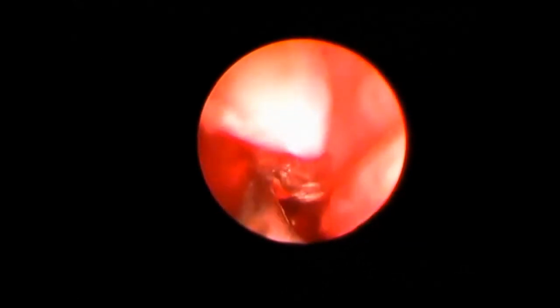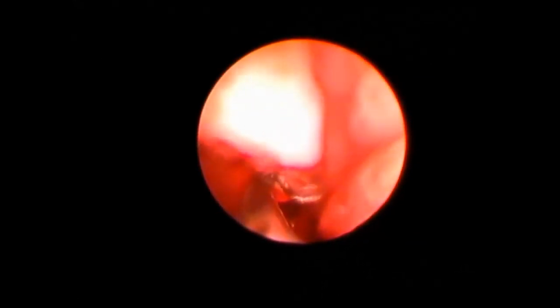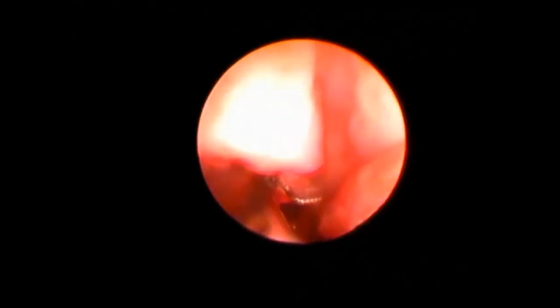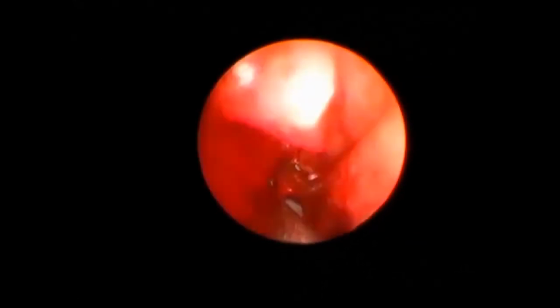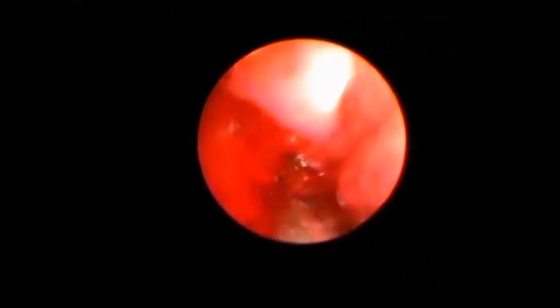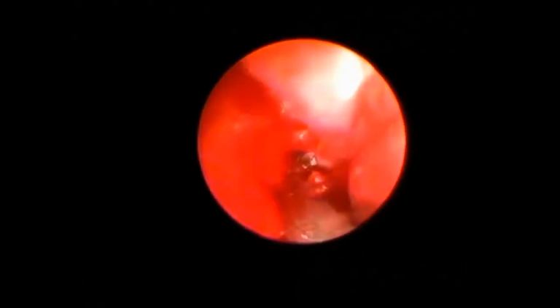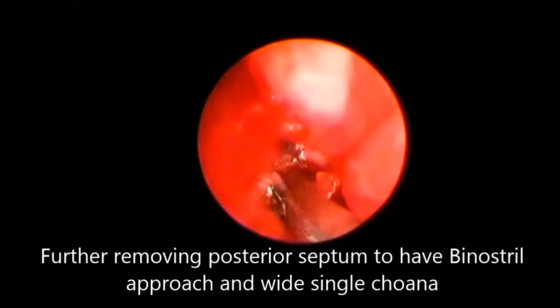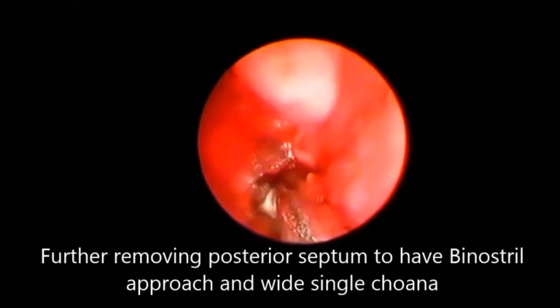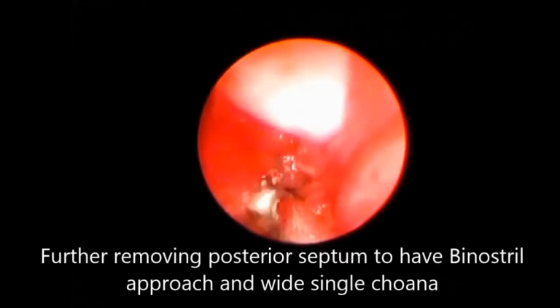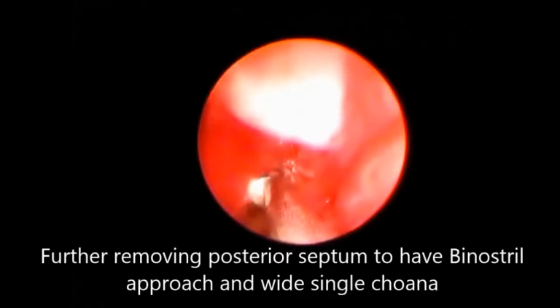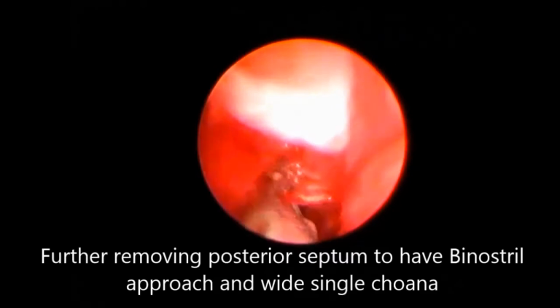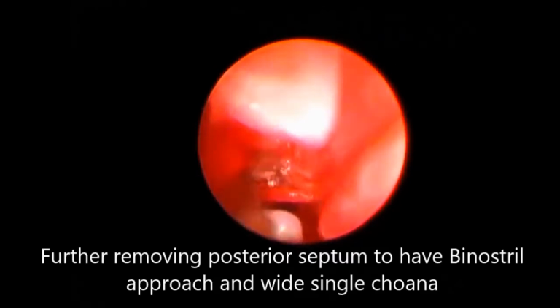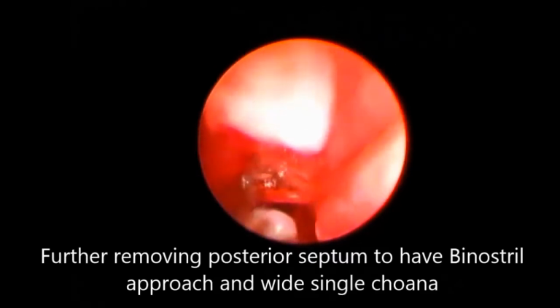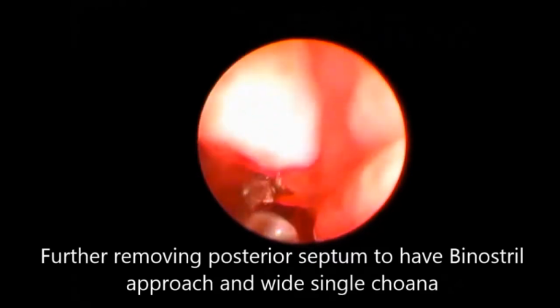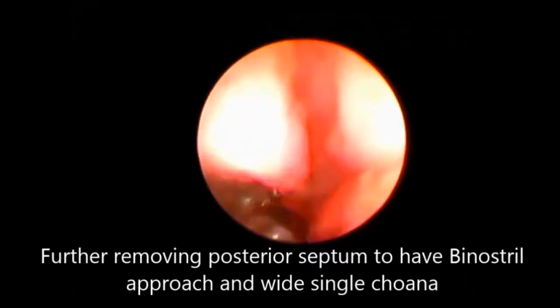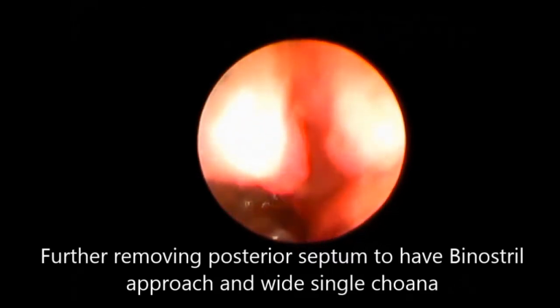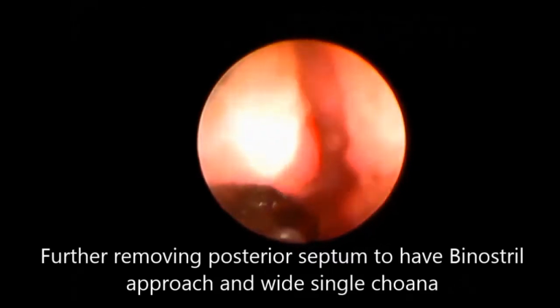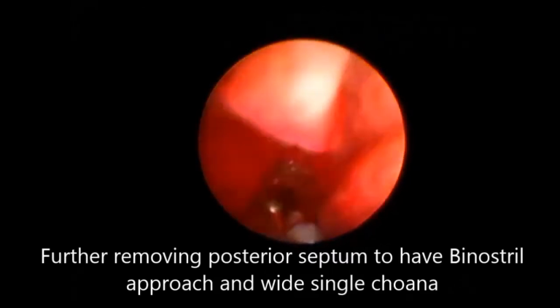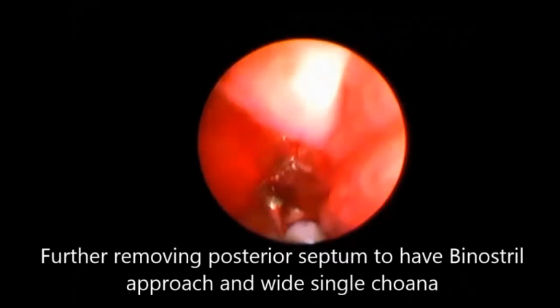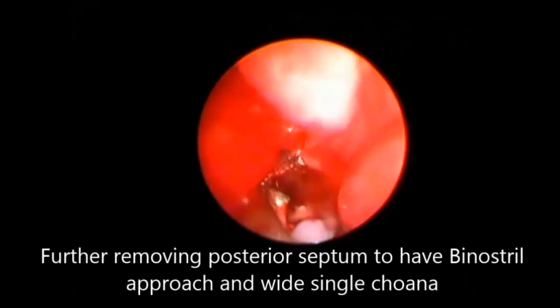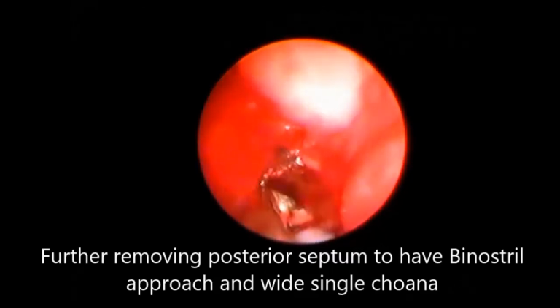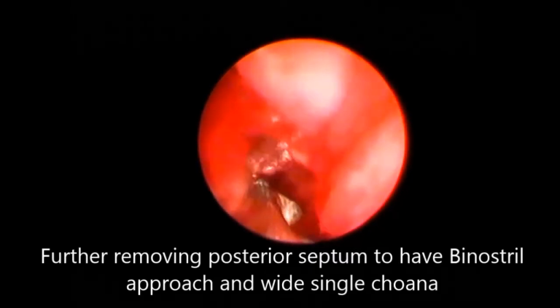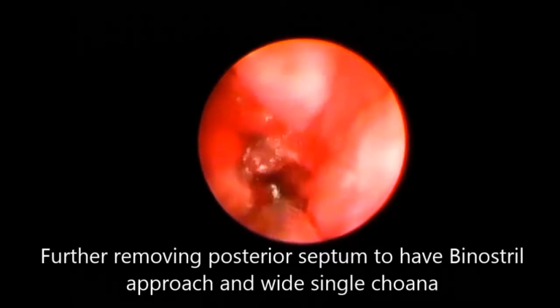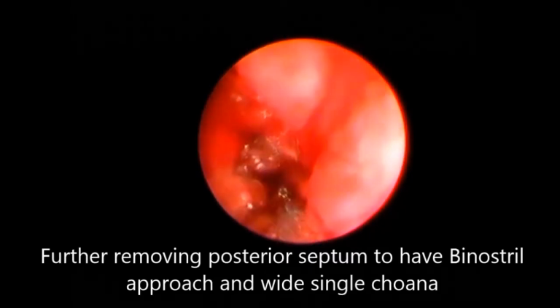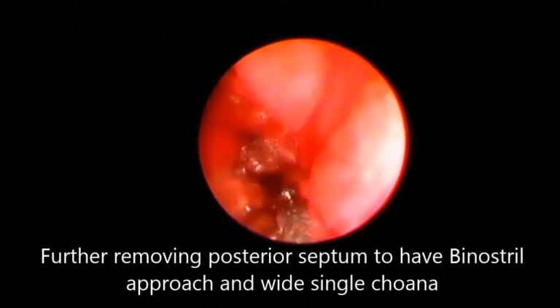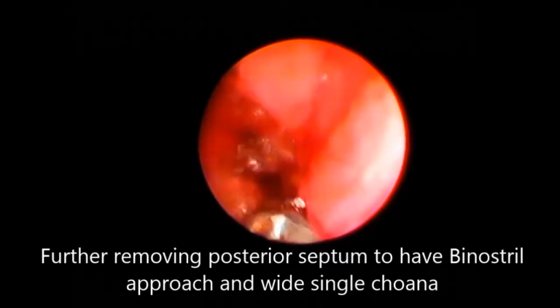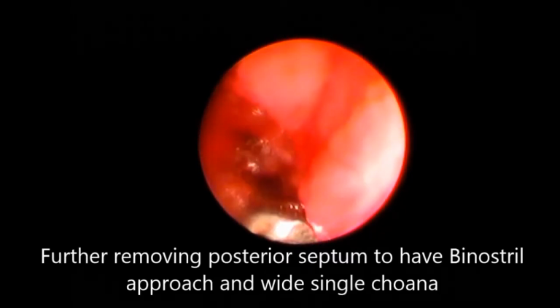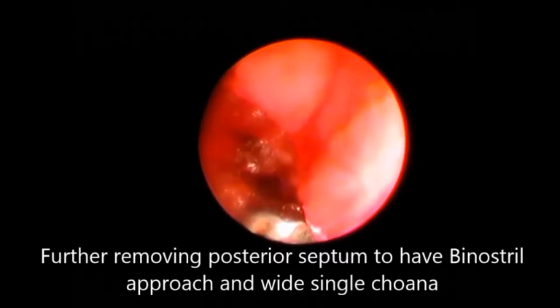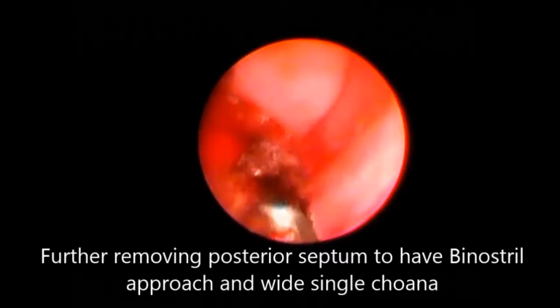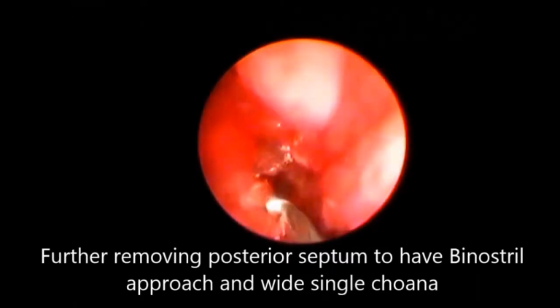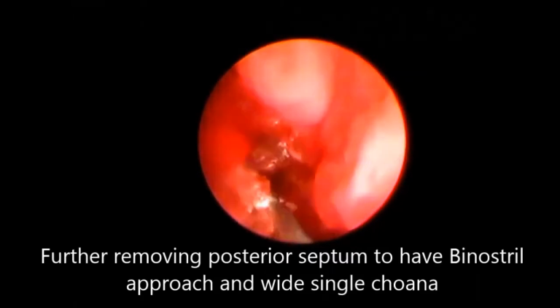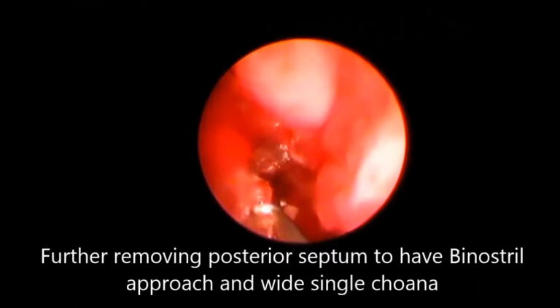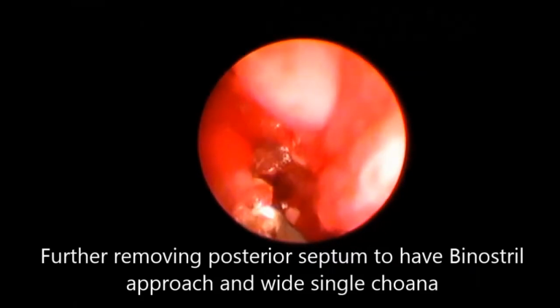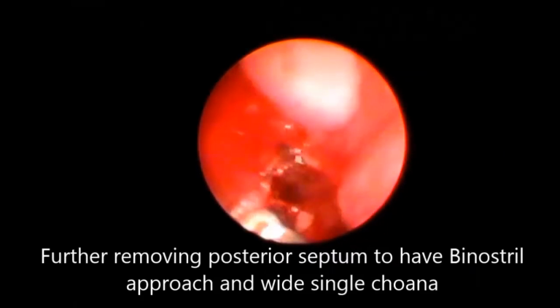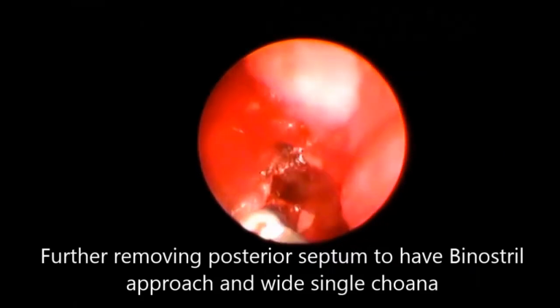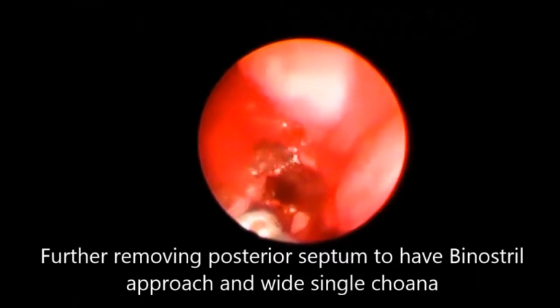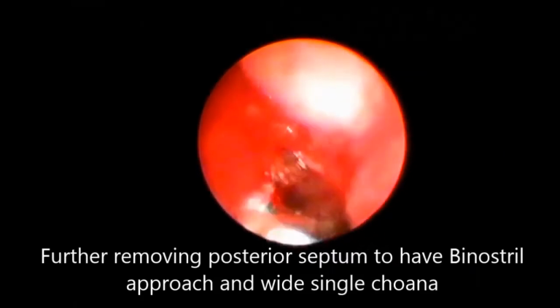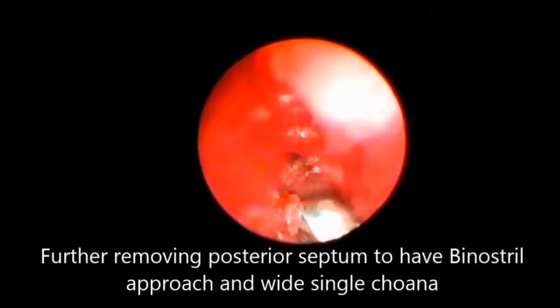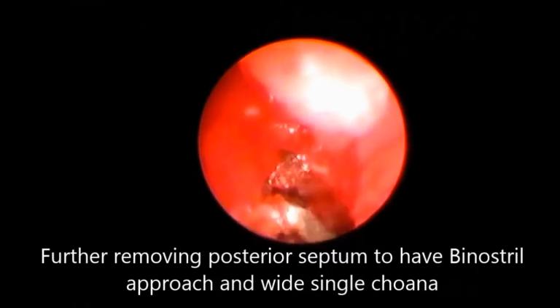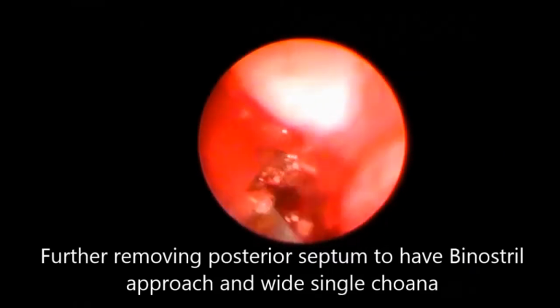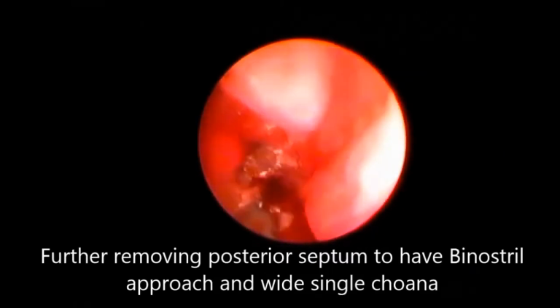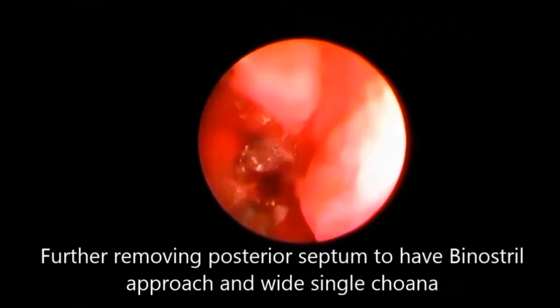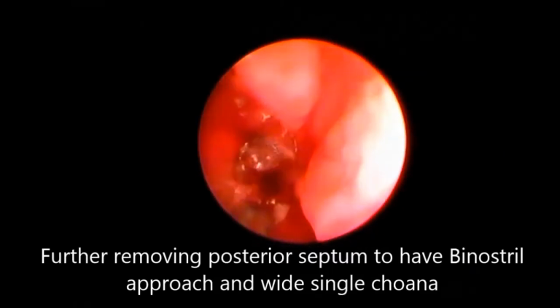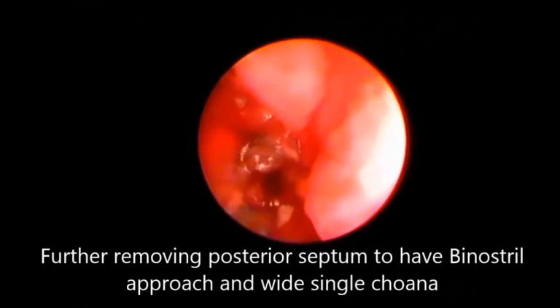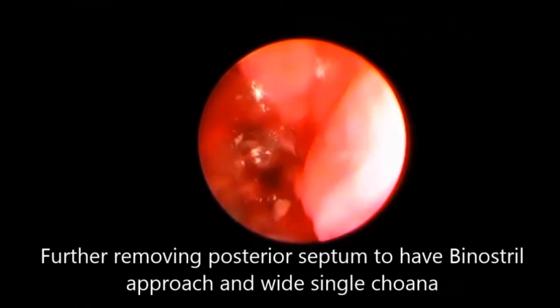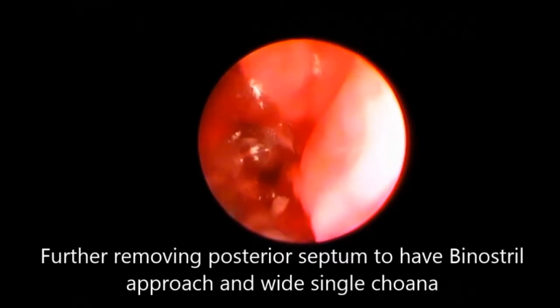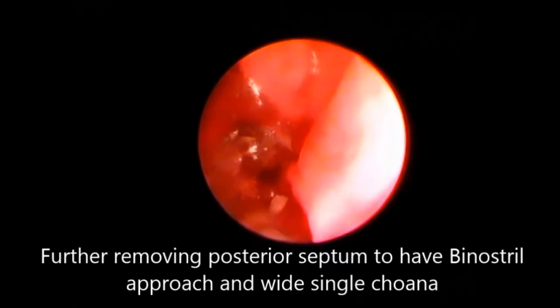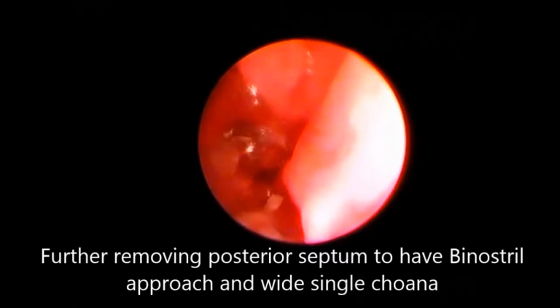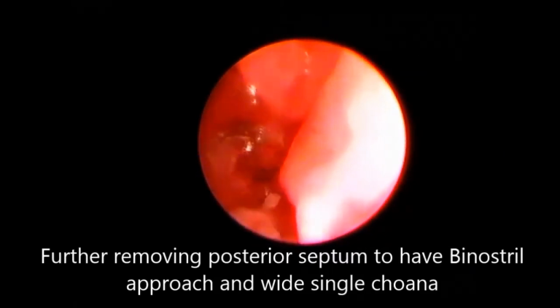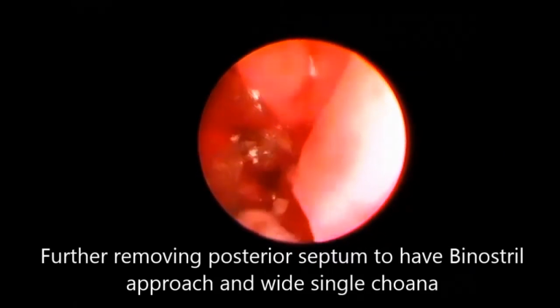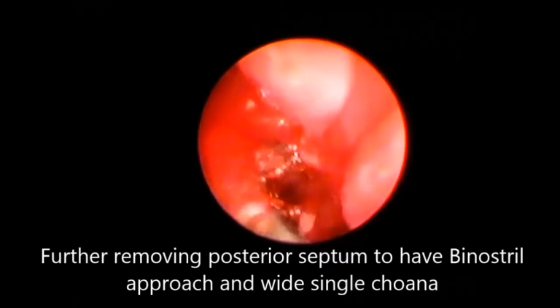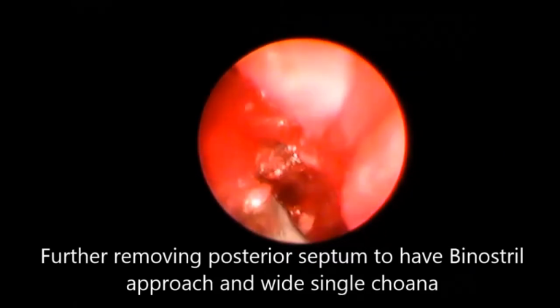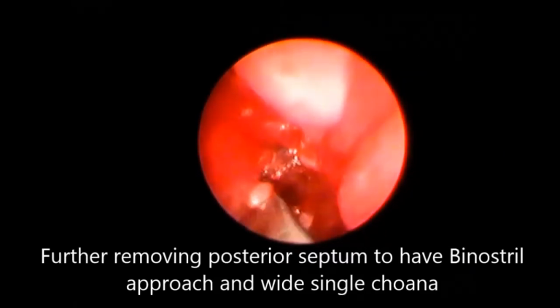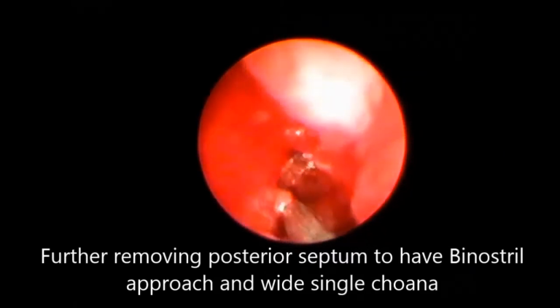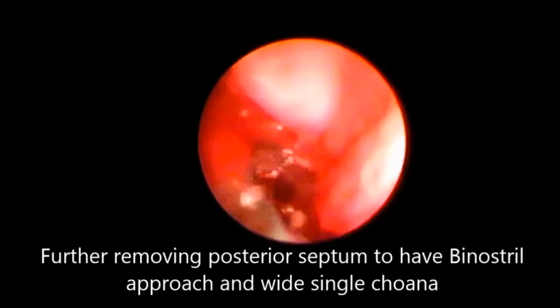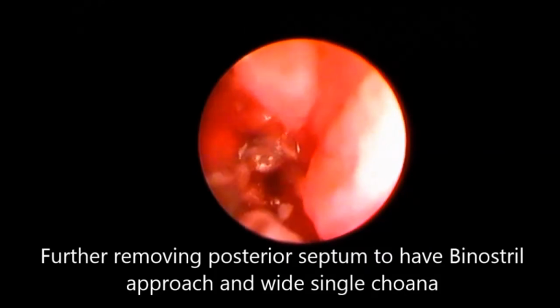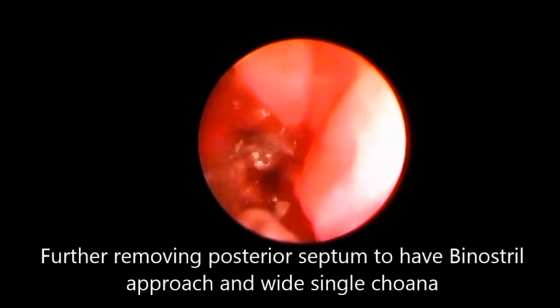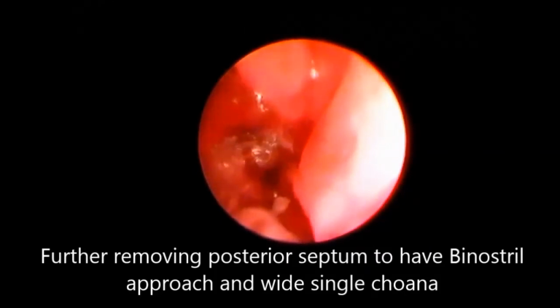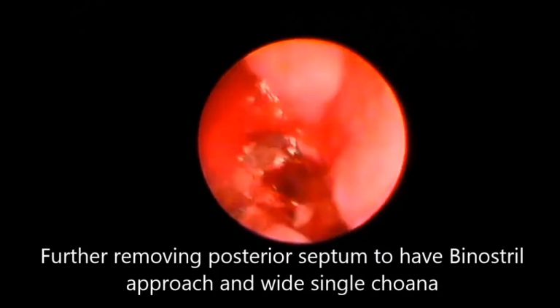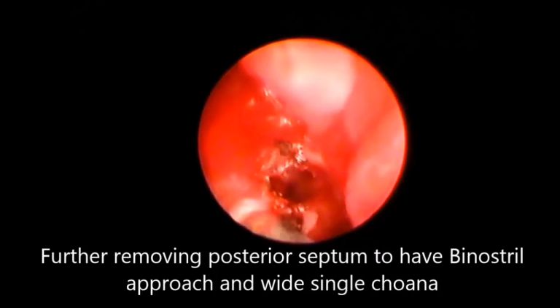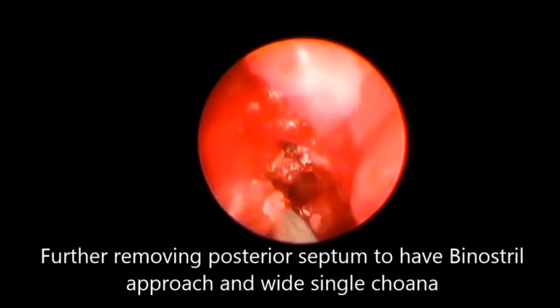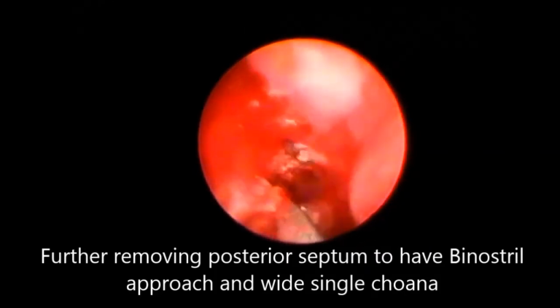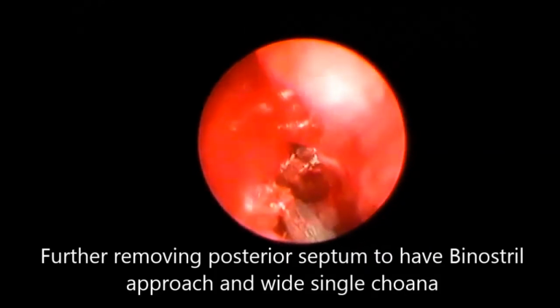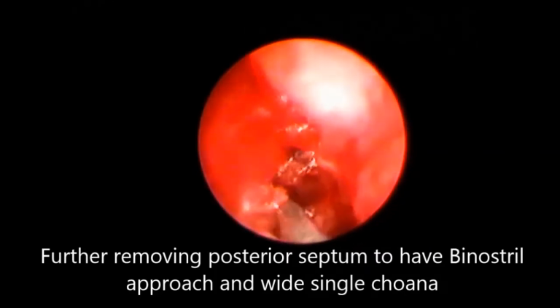Some role of mucosal flaps and their preservation has been explained in theory, but it was difficult in this narrow cavity.